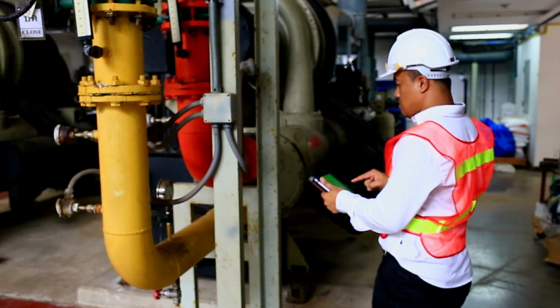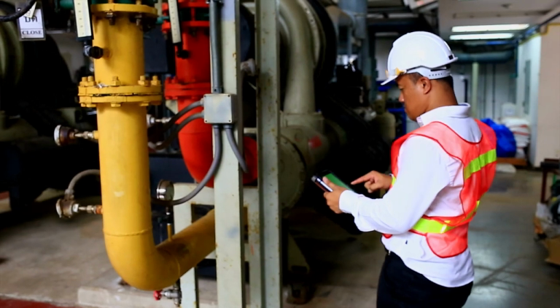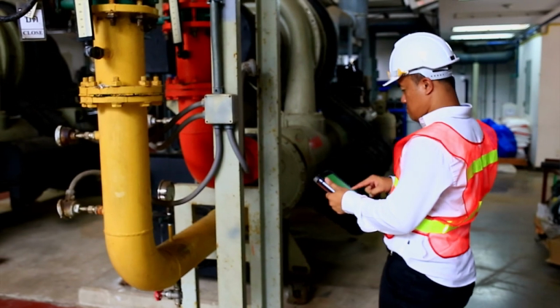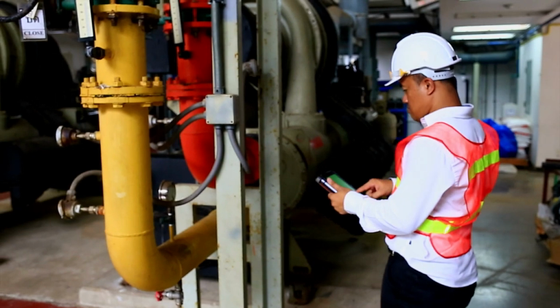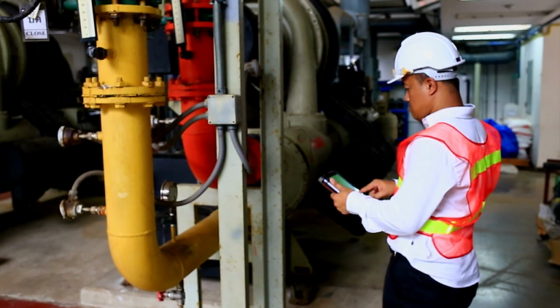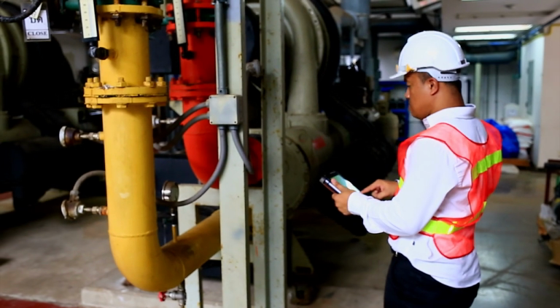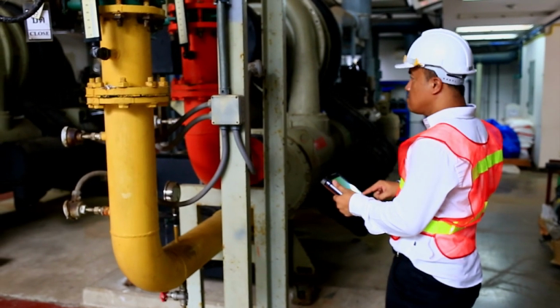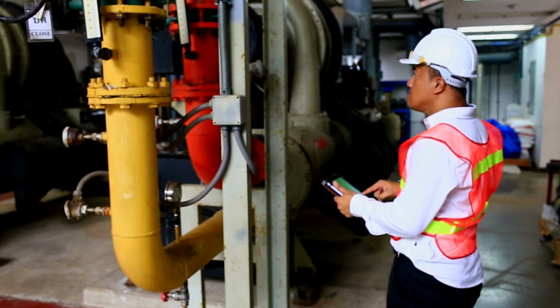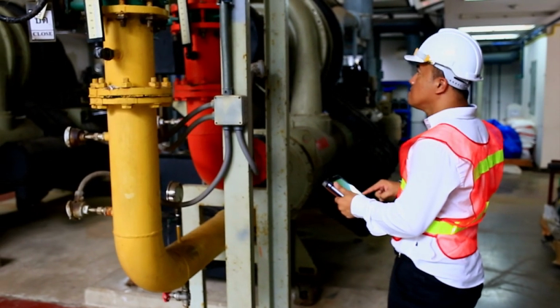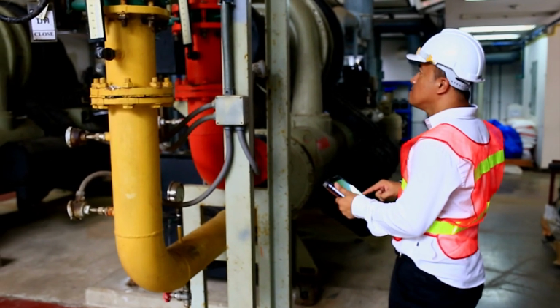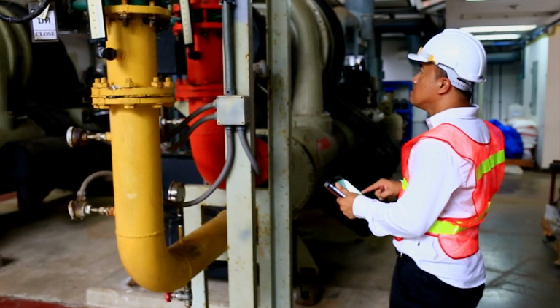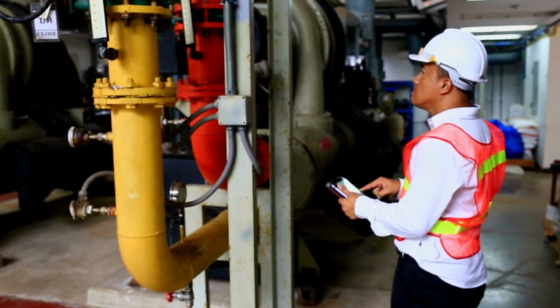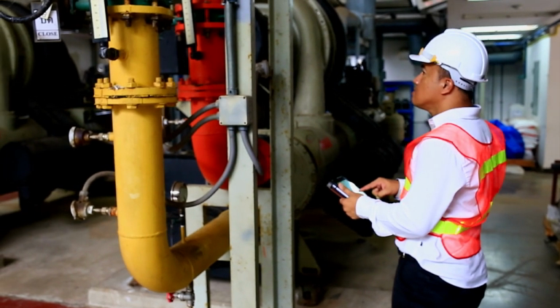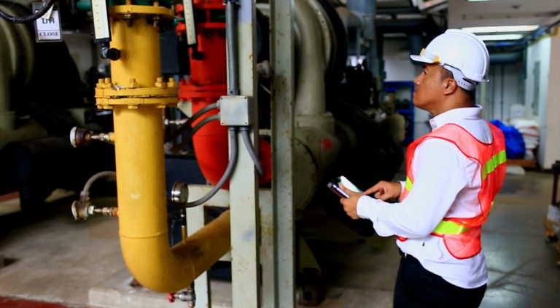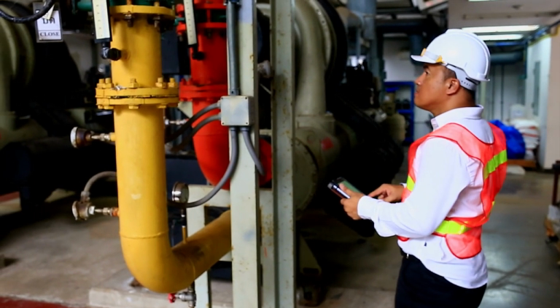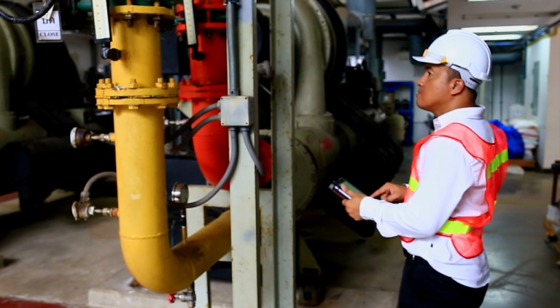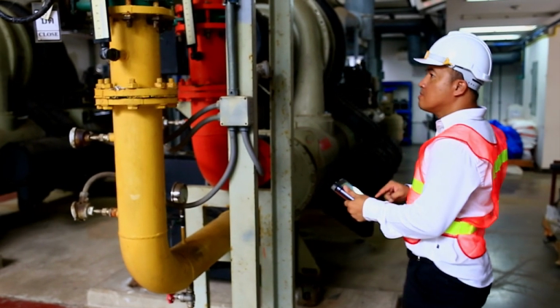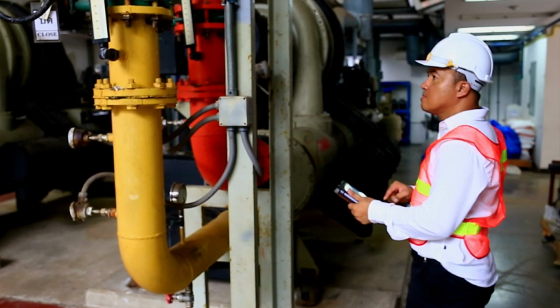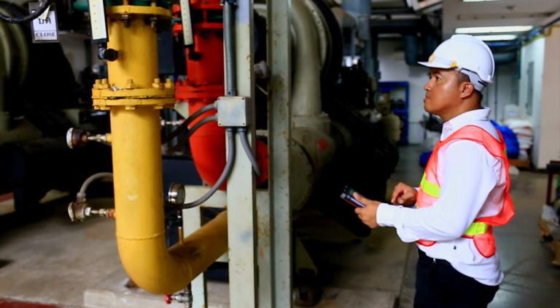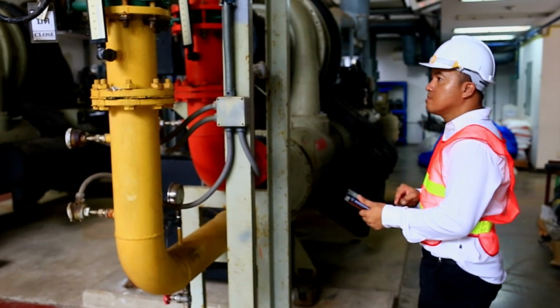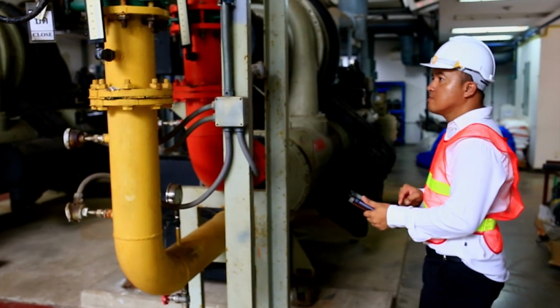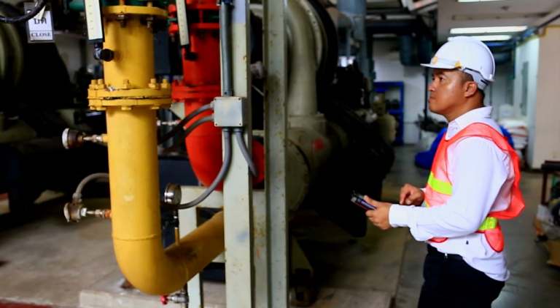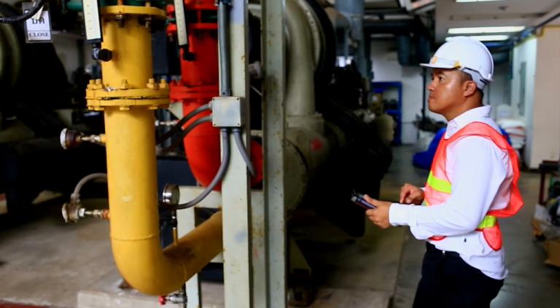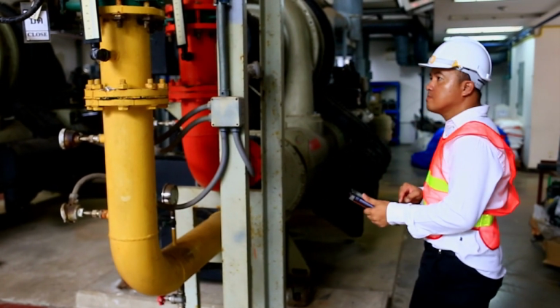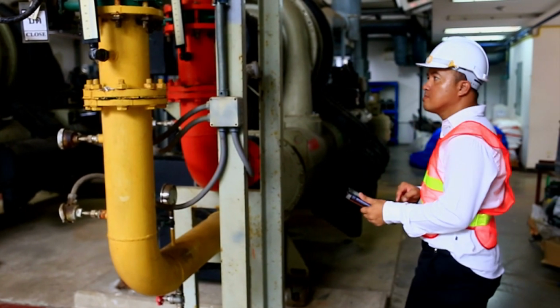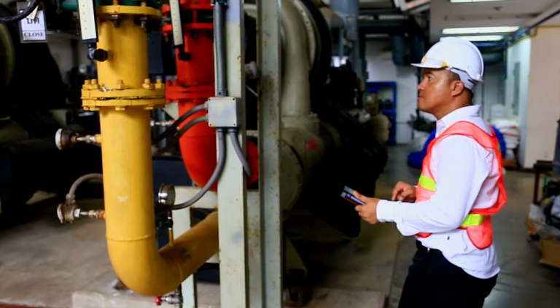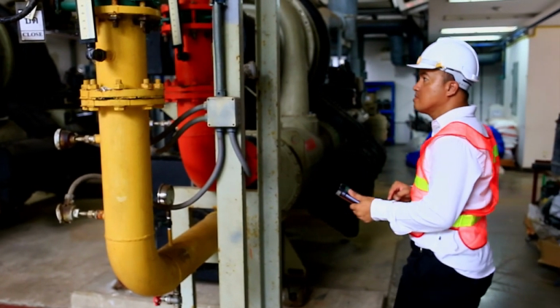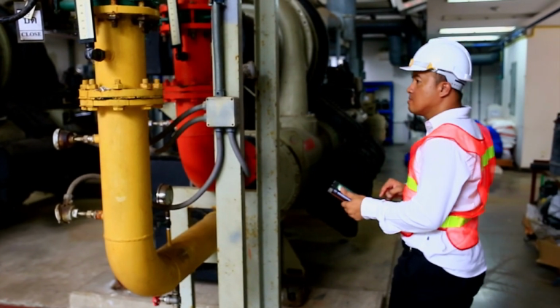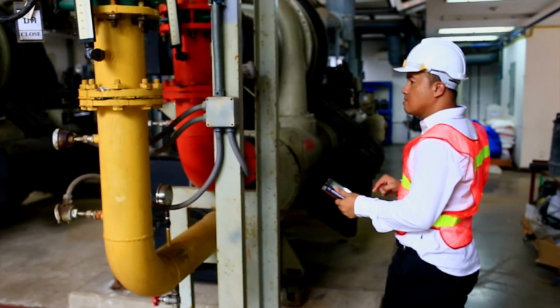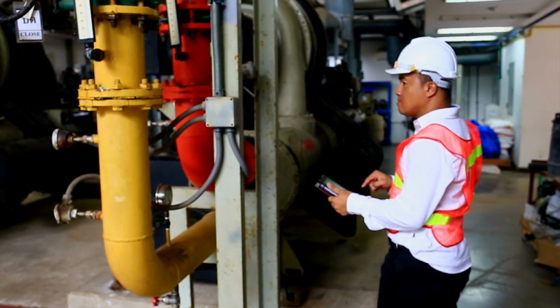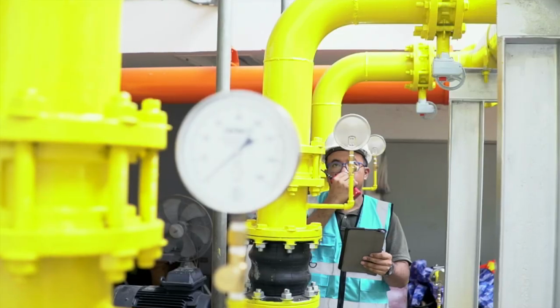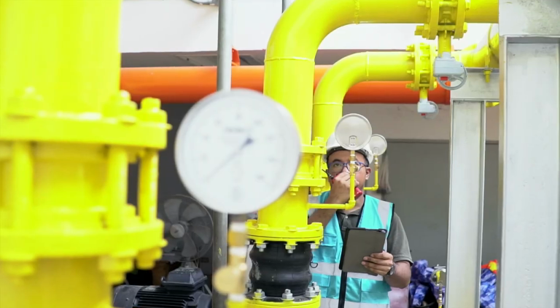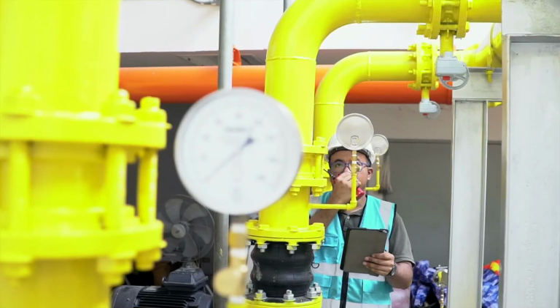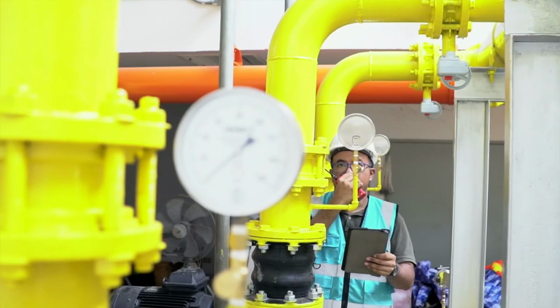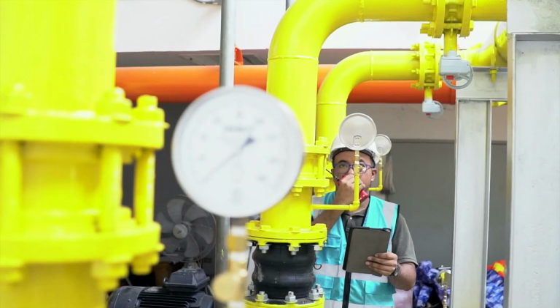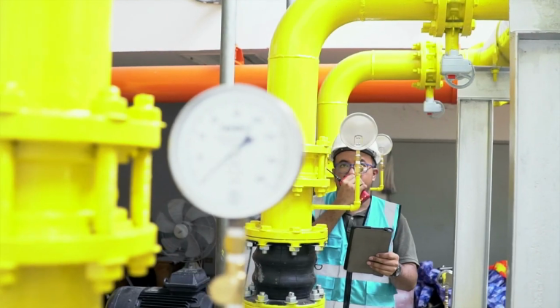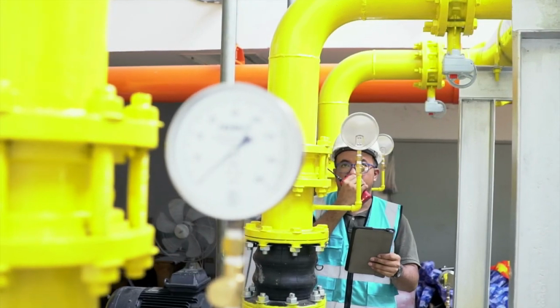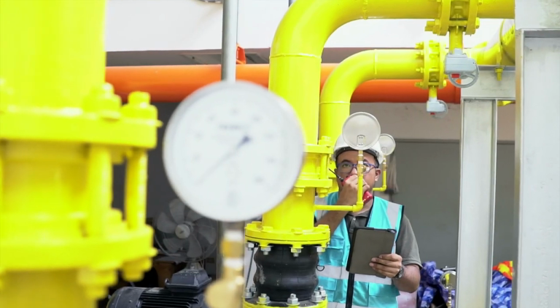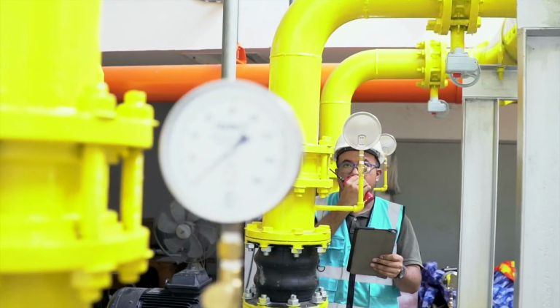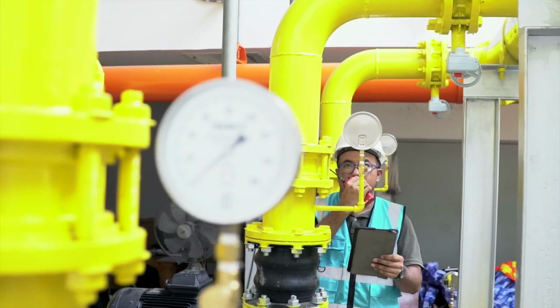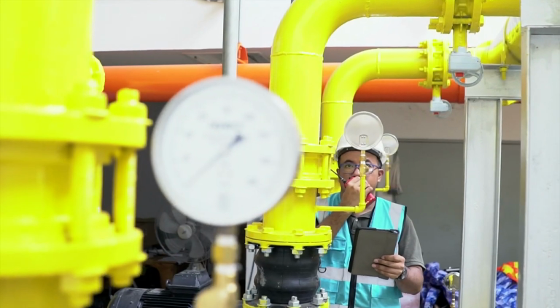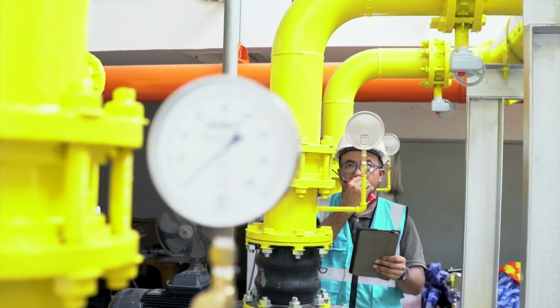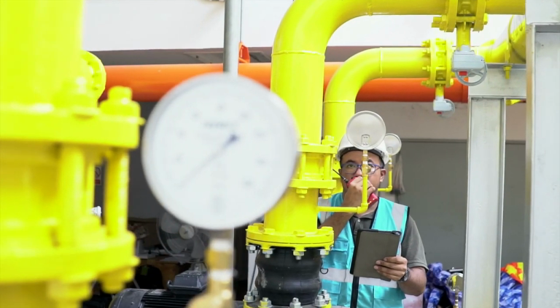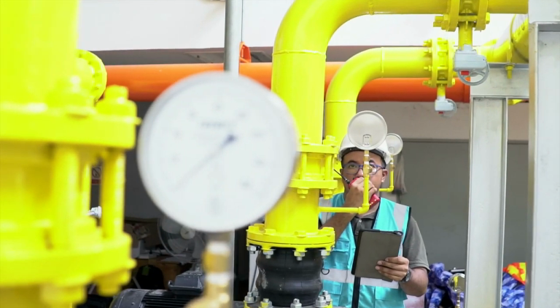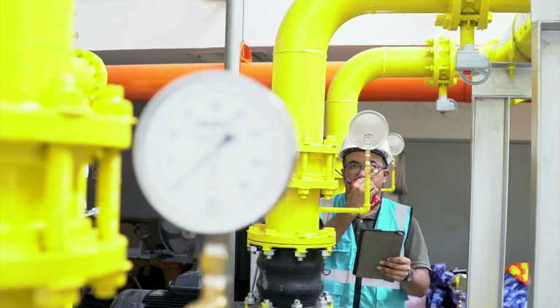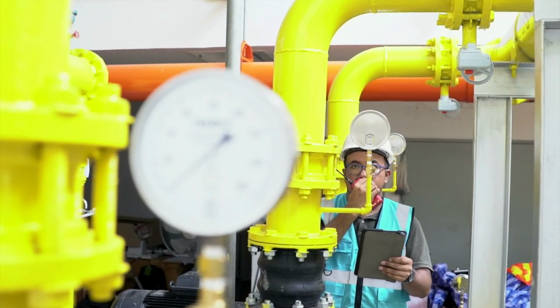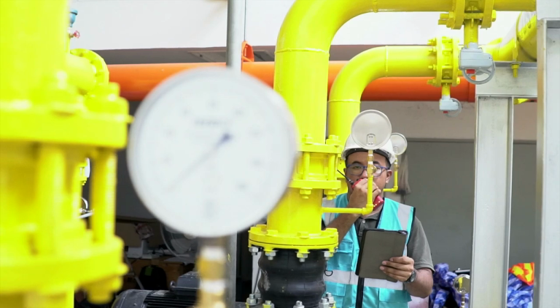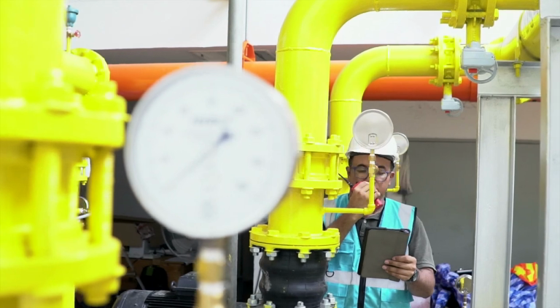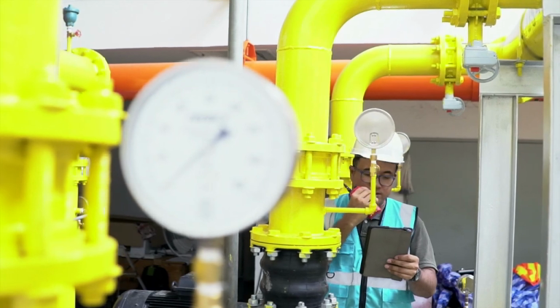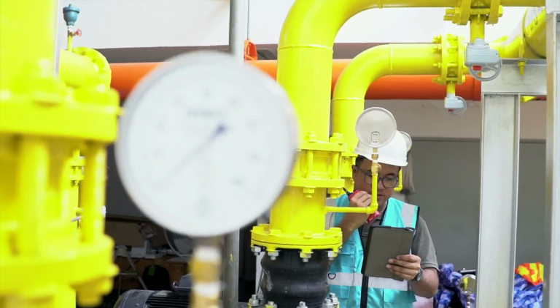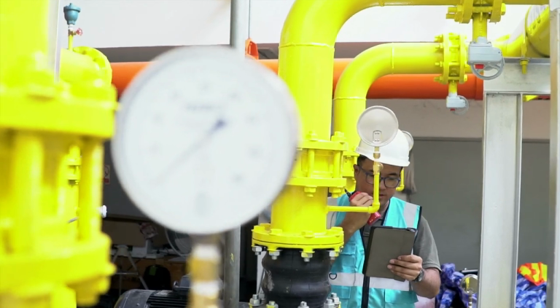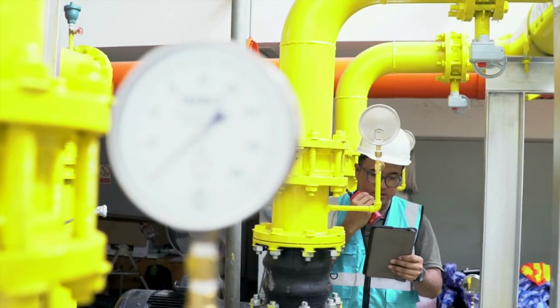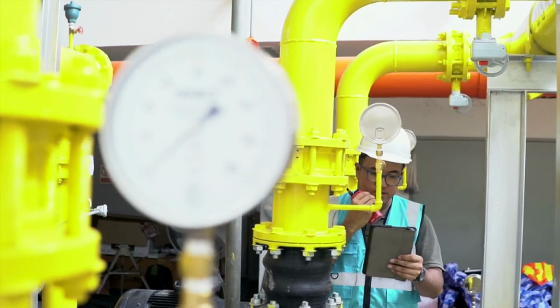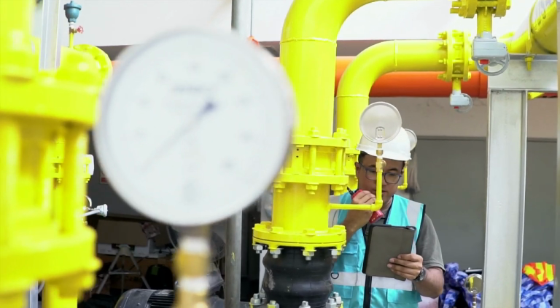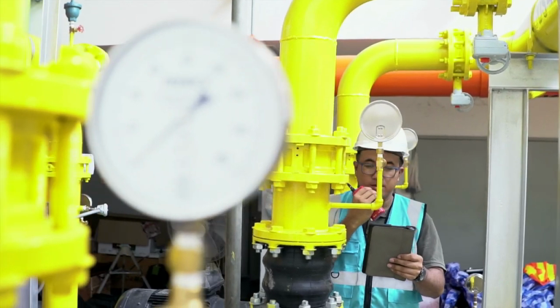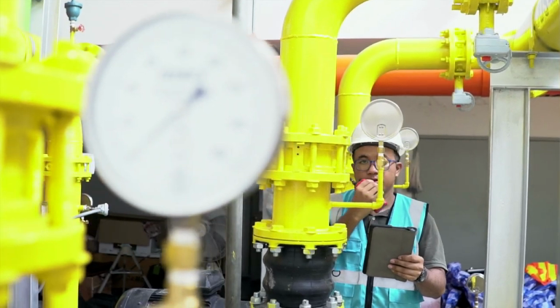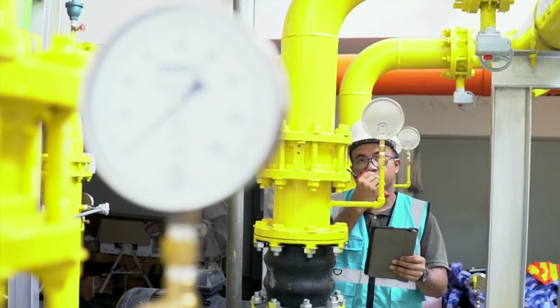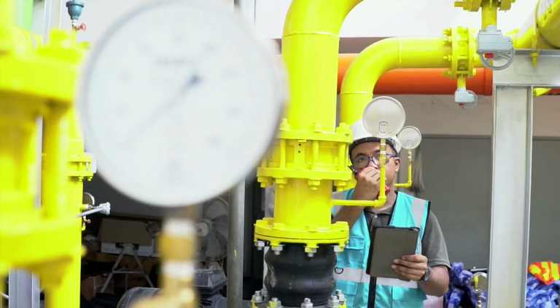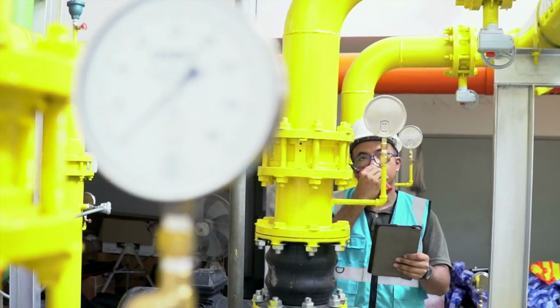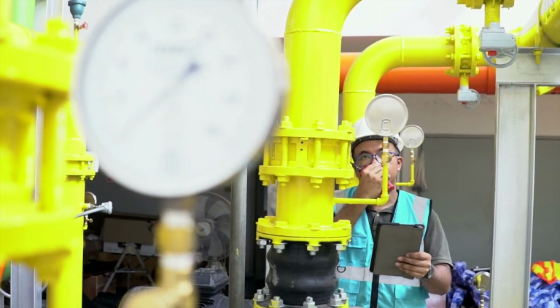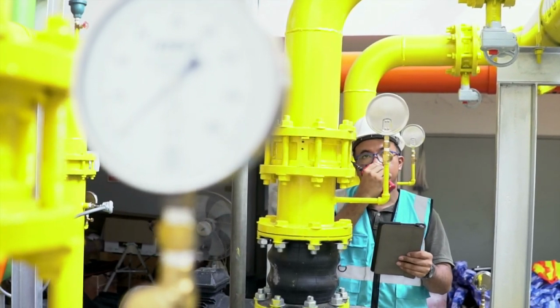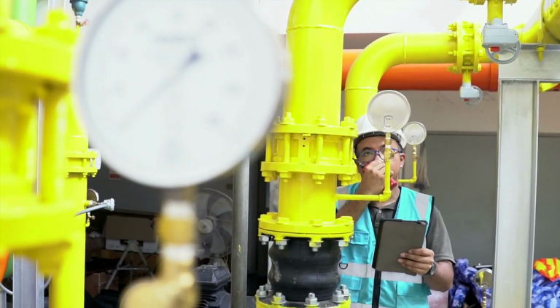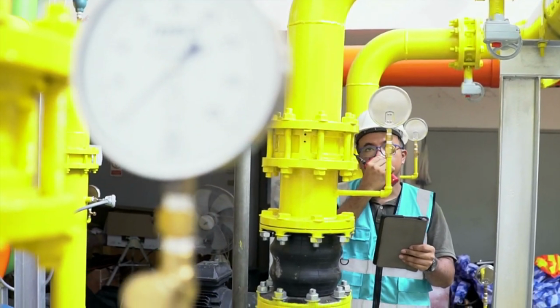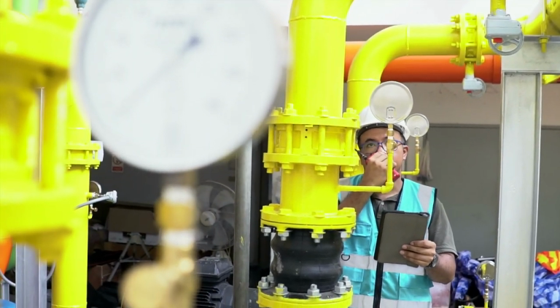Pump operators typically work over 40 hours a week and typically need a high school diploma or equivalent.